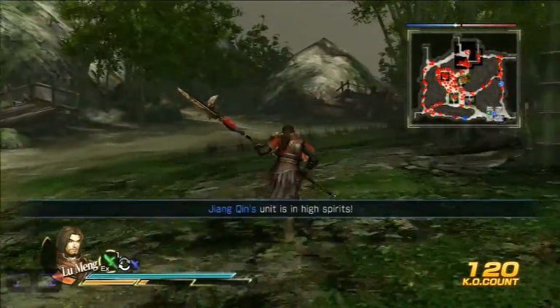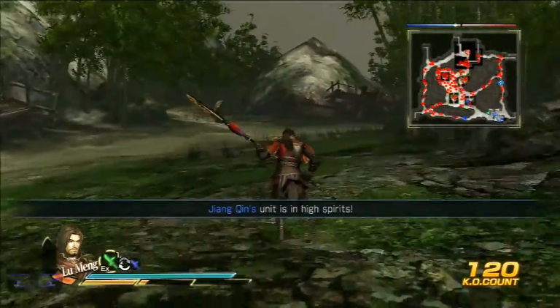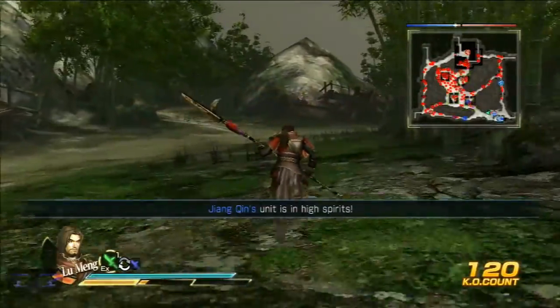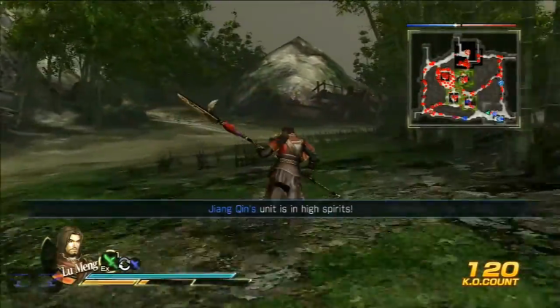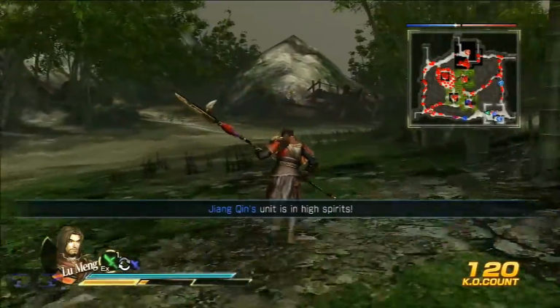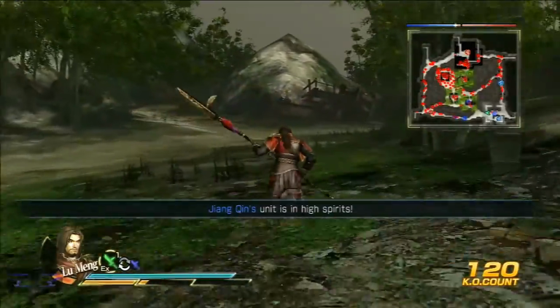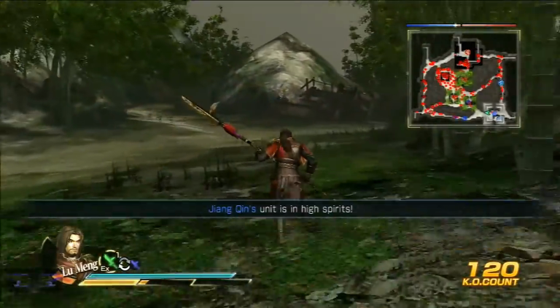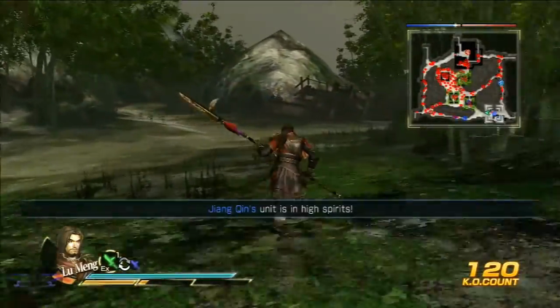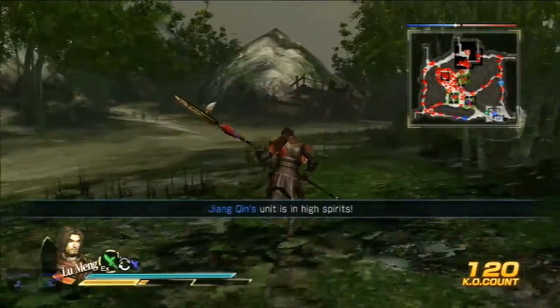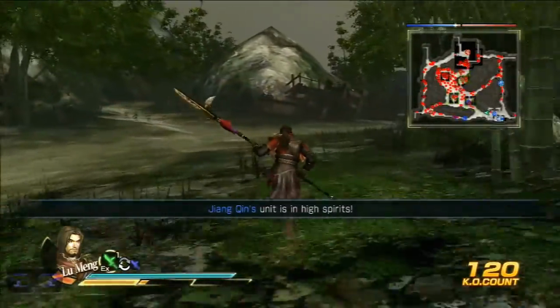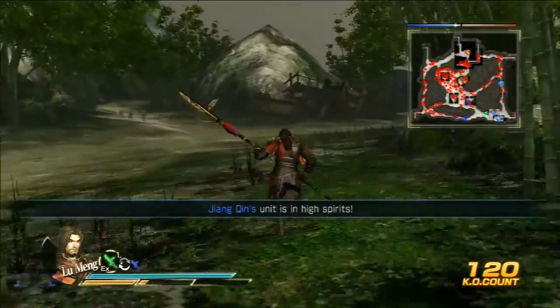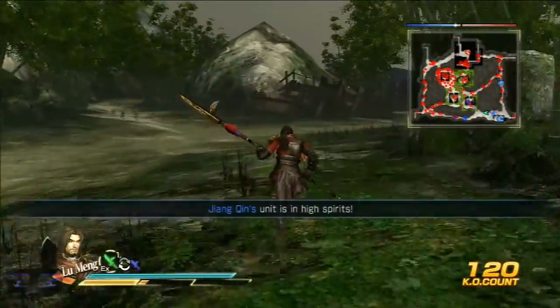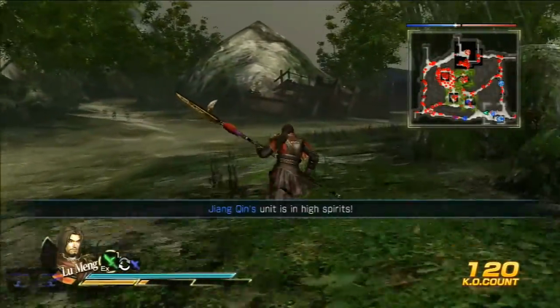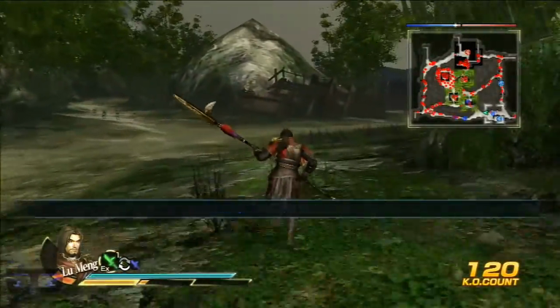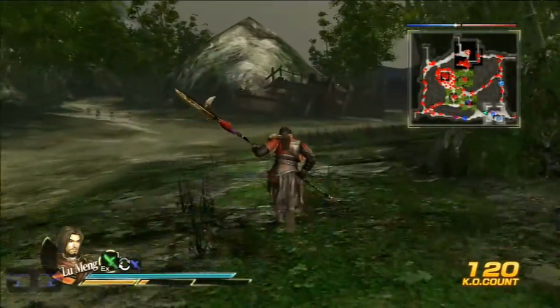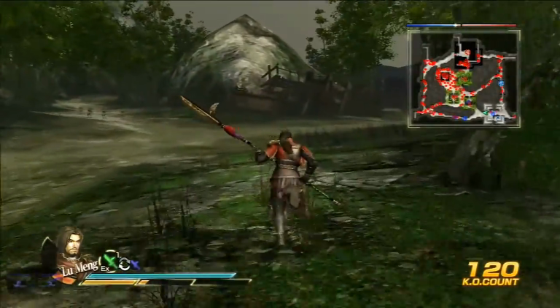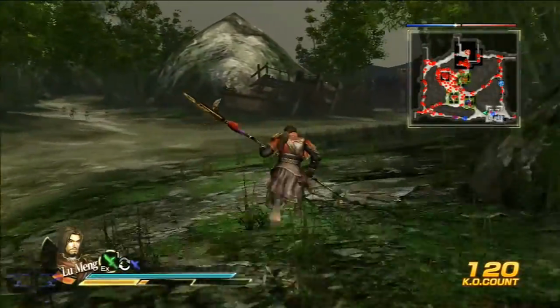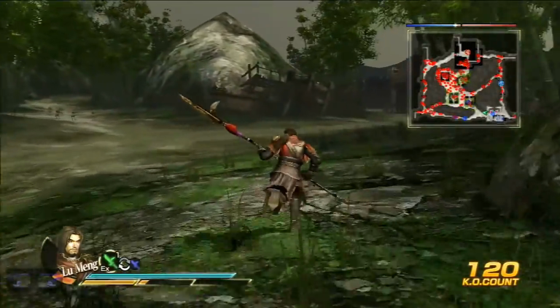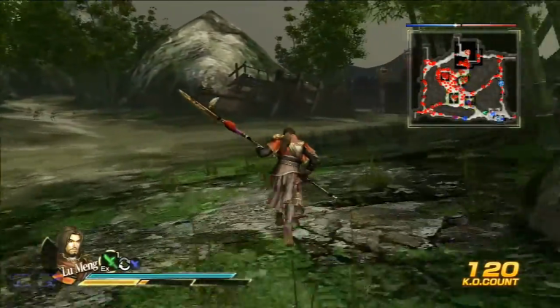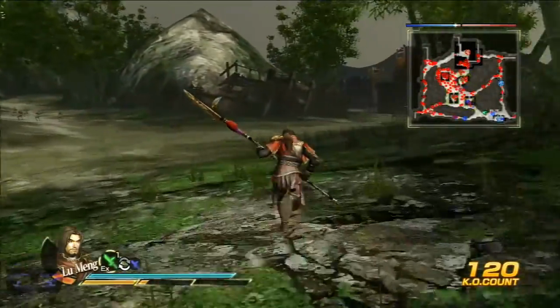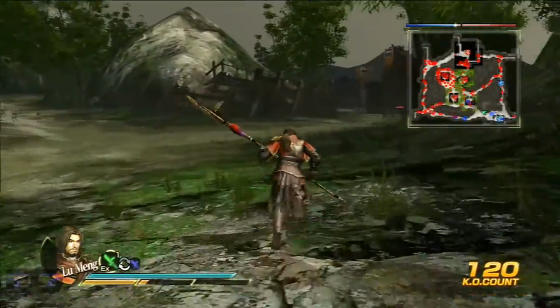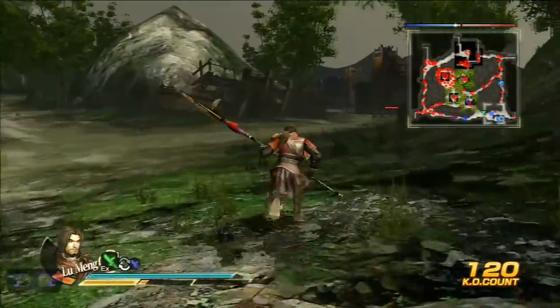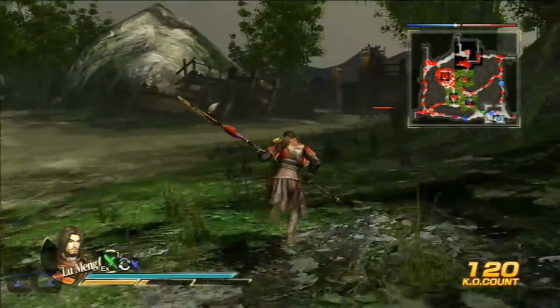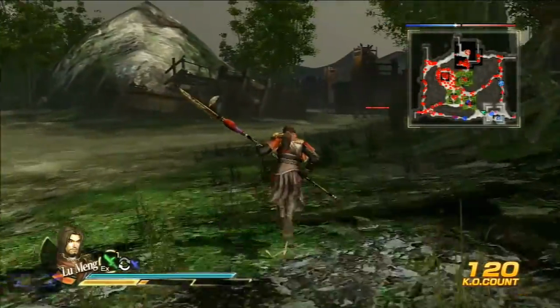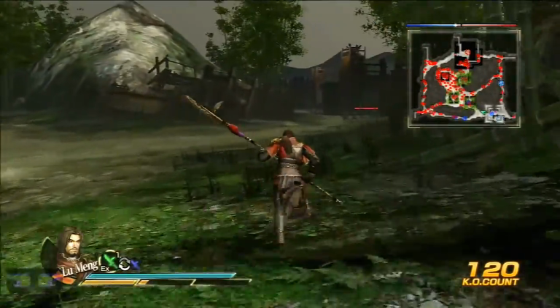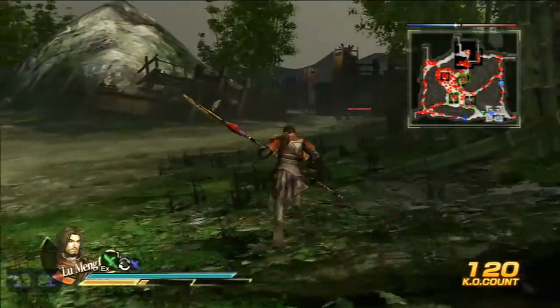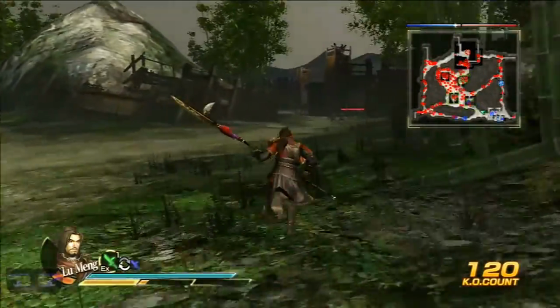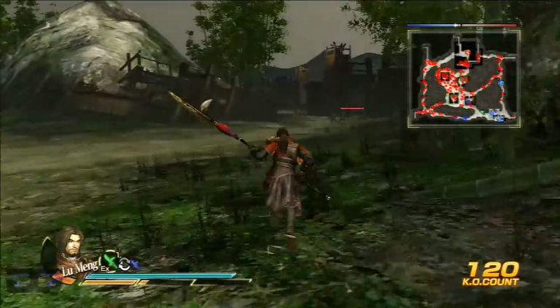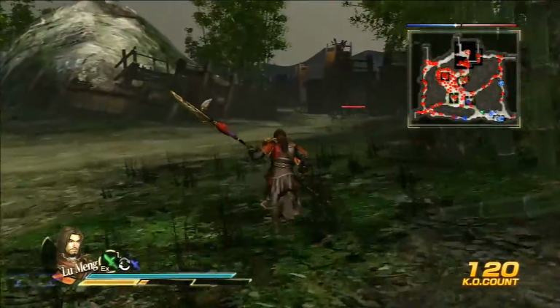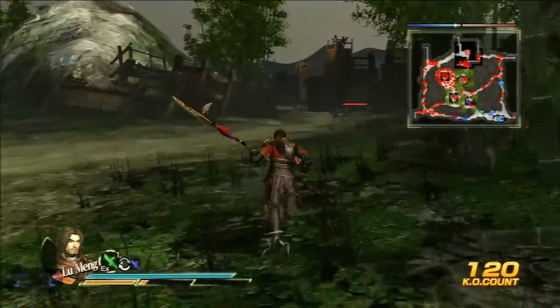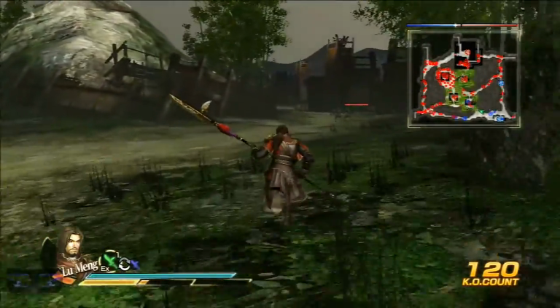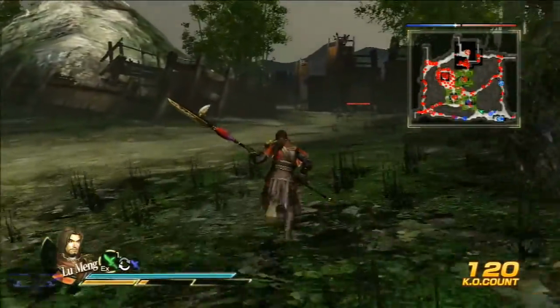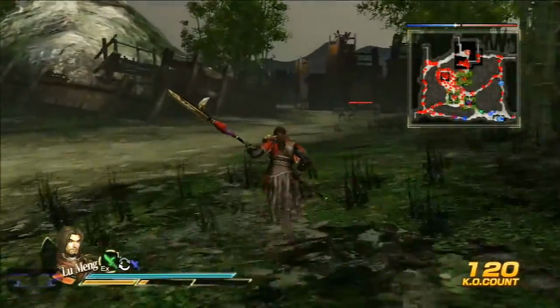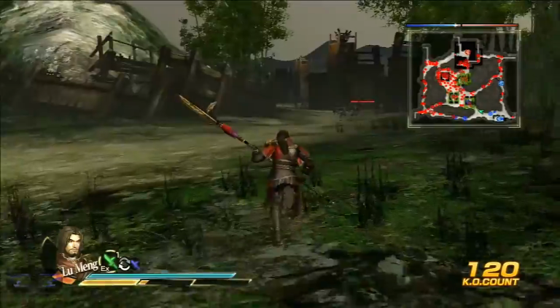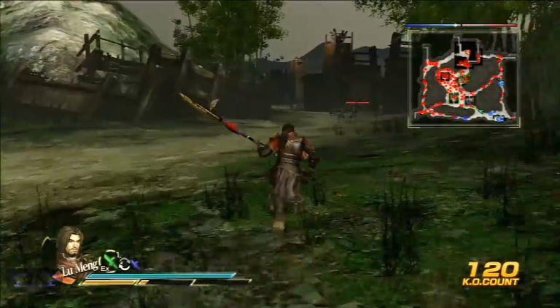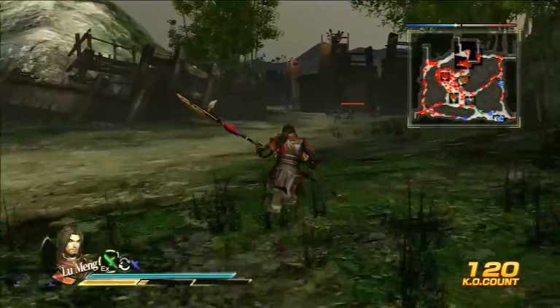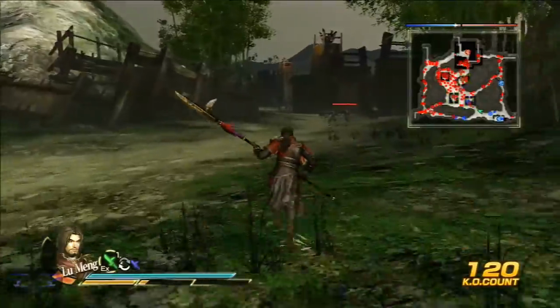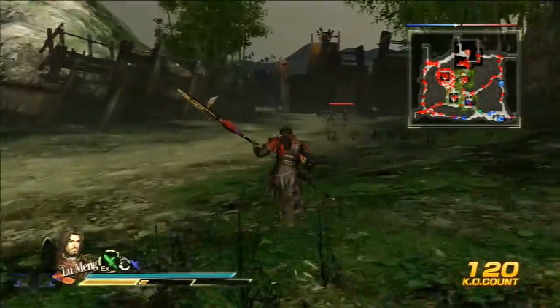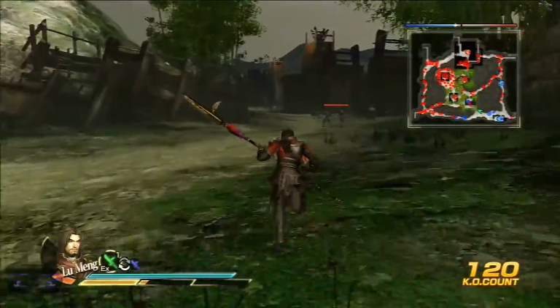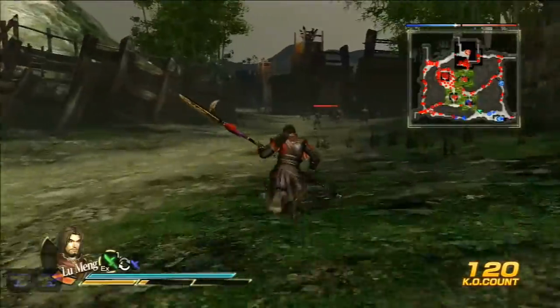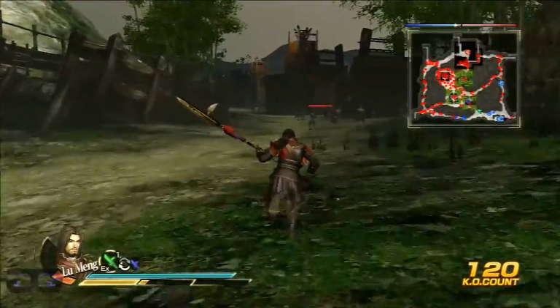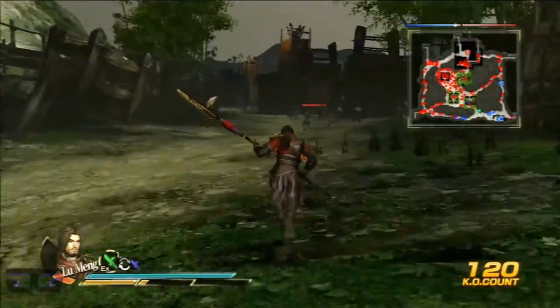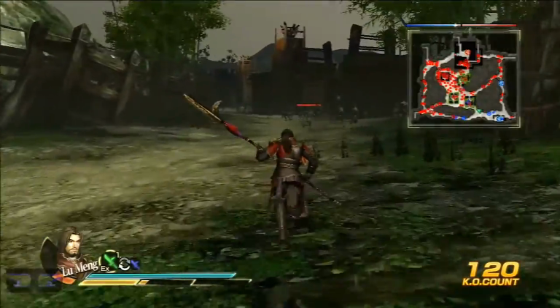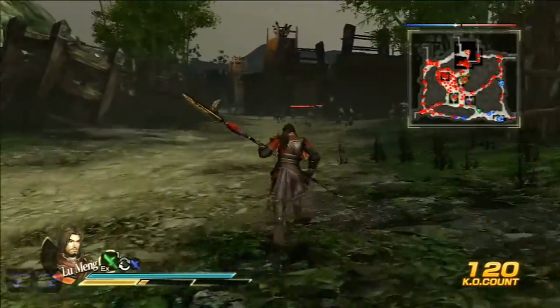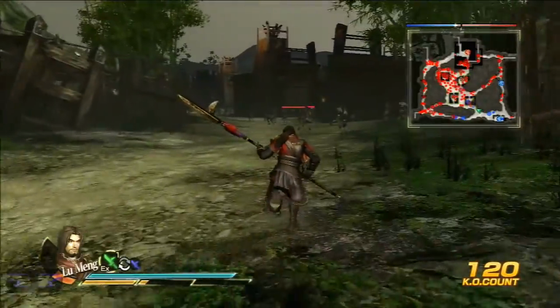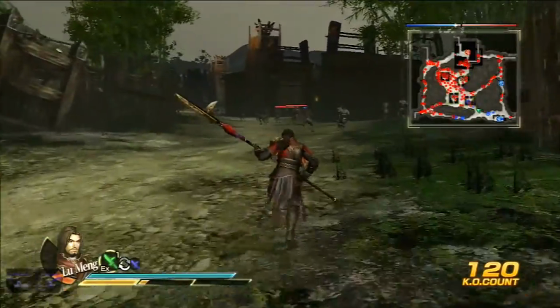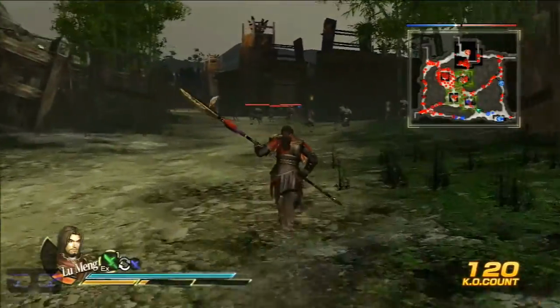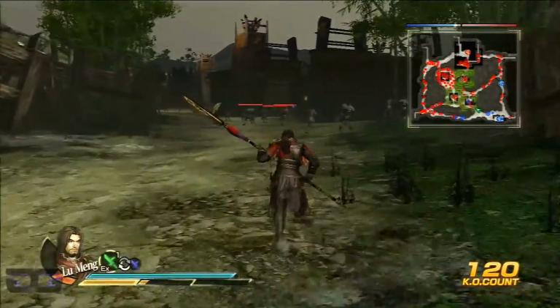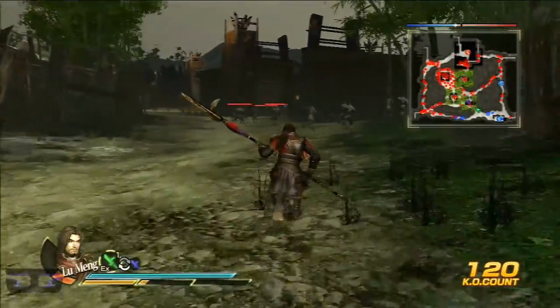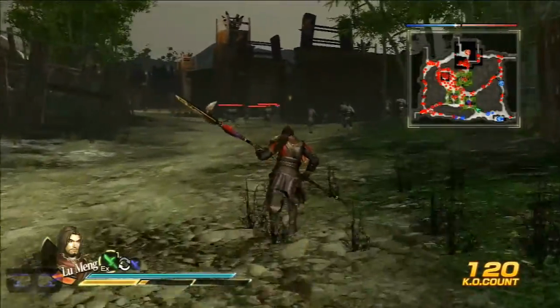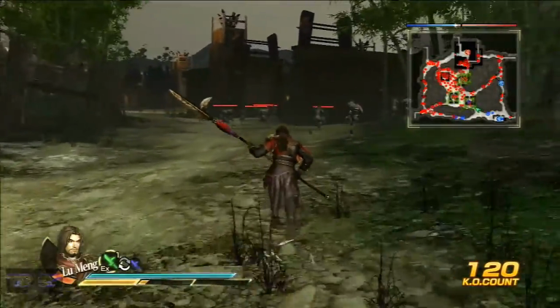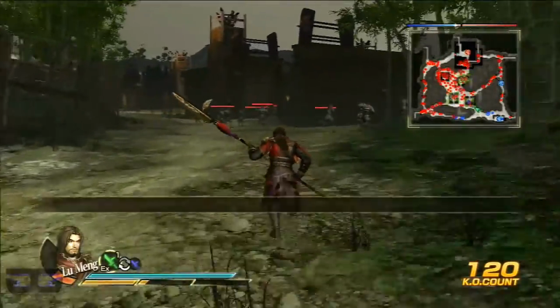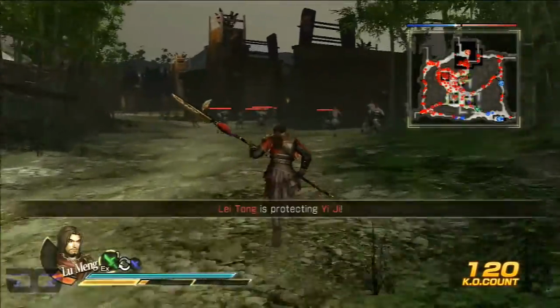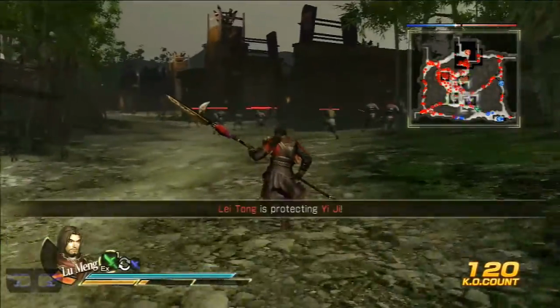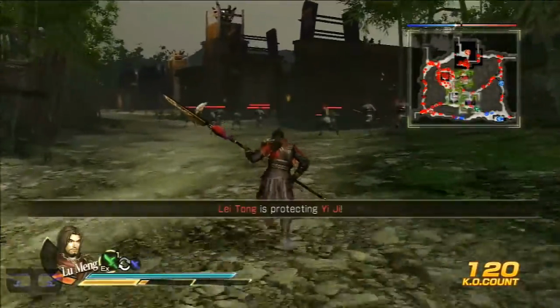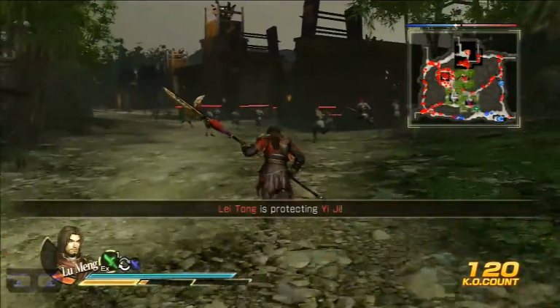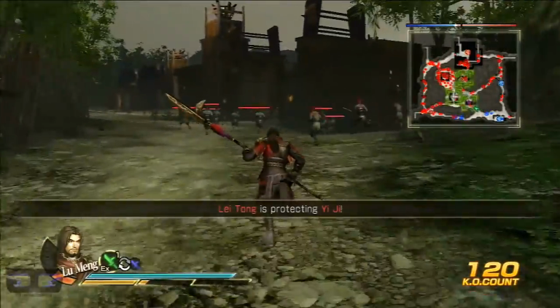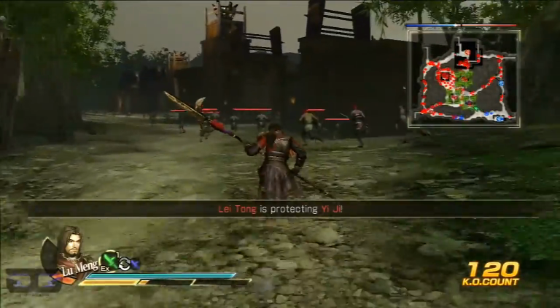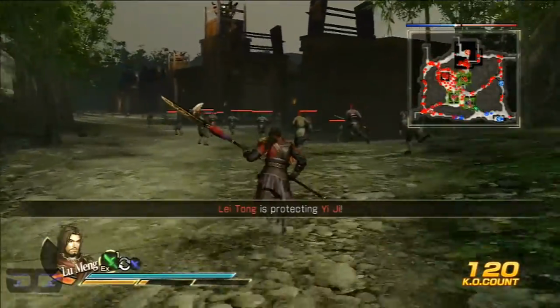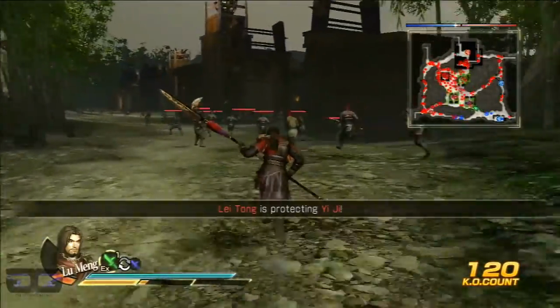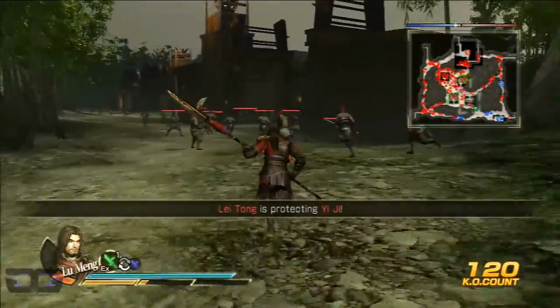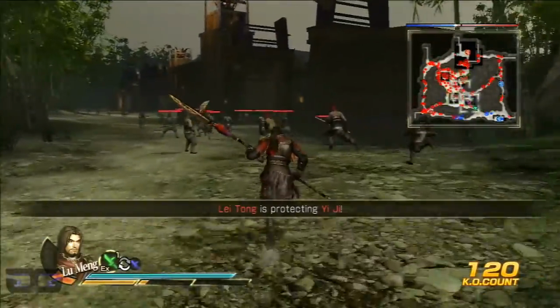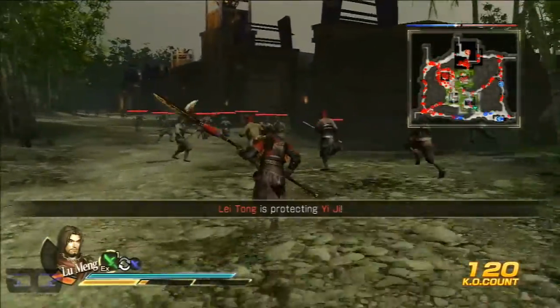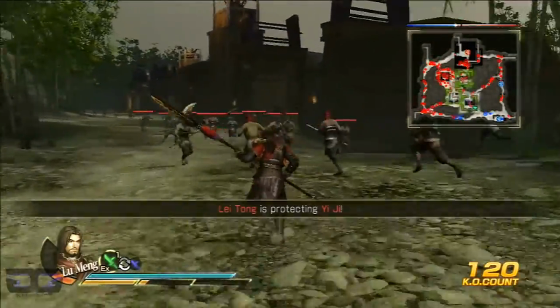For one thing, Lu Su becomes in danger and you're the protector, and your main camp becomes under attack as well. So you're going to go back and forth a lot.